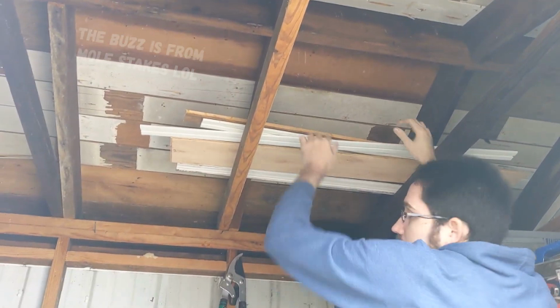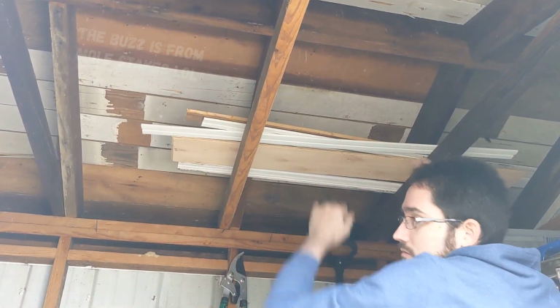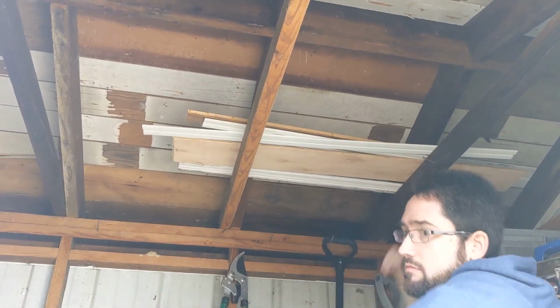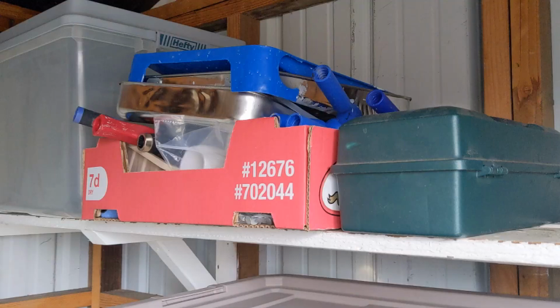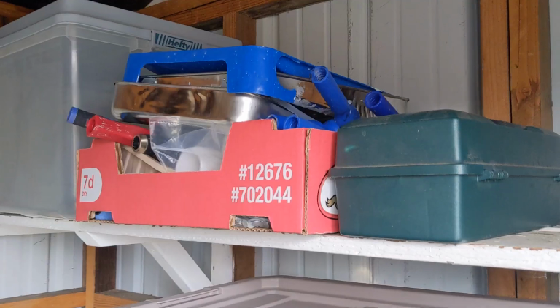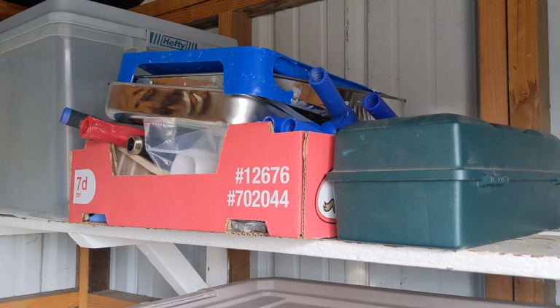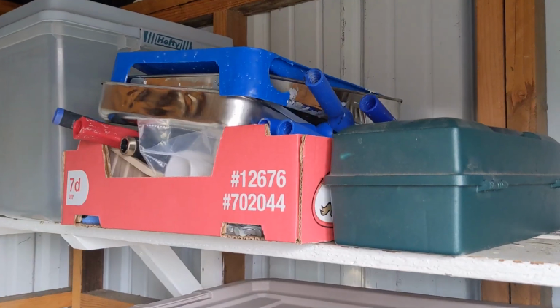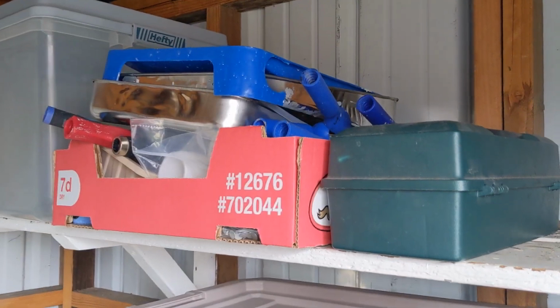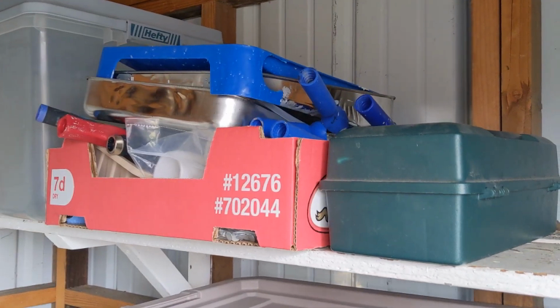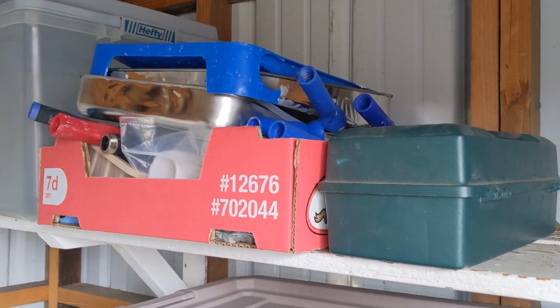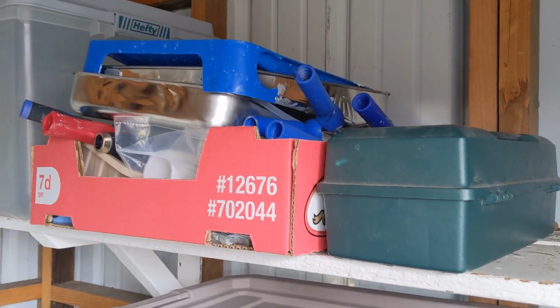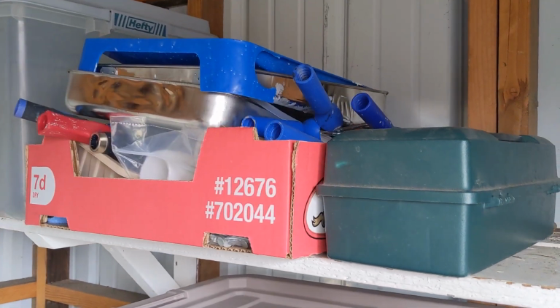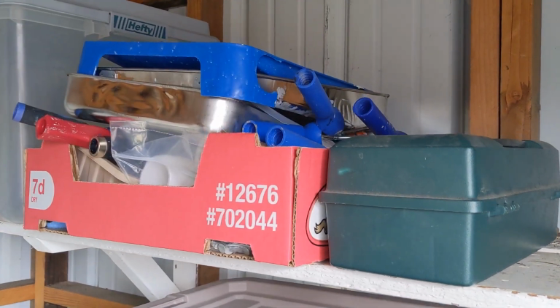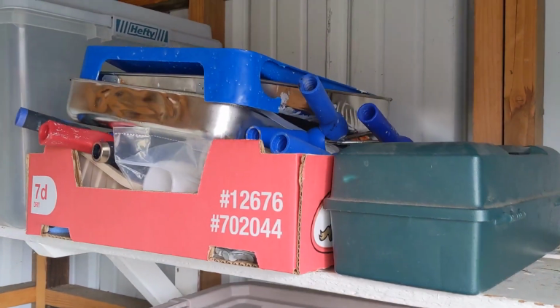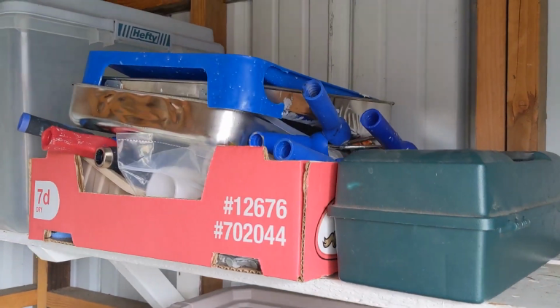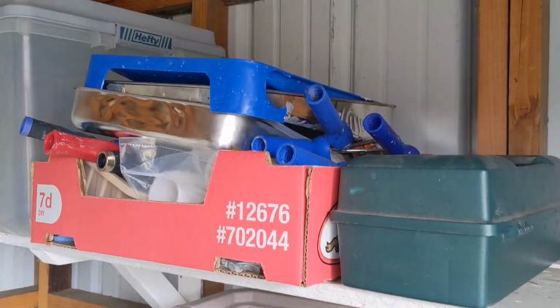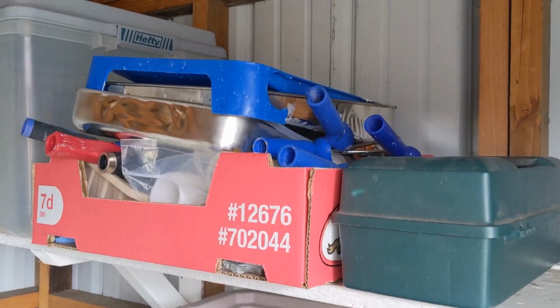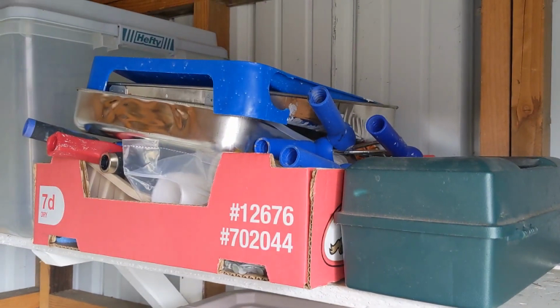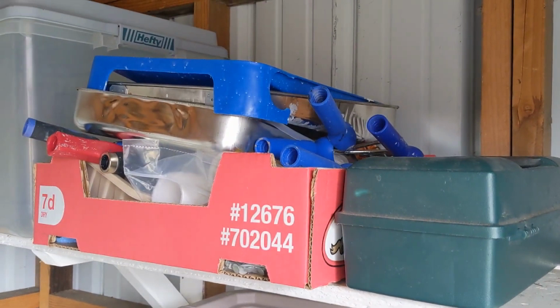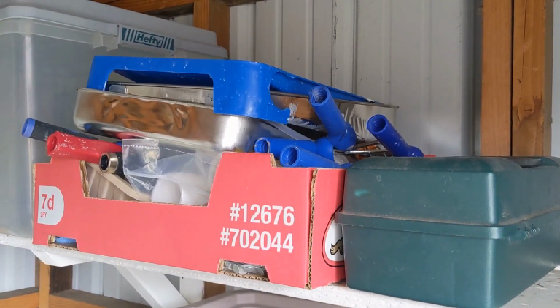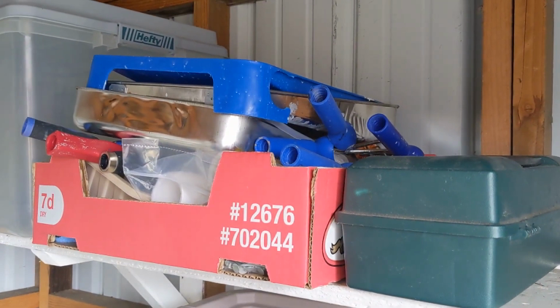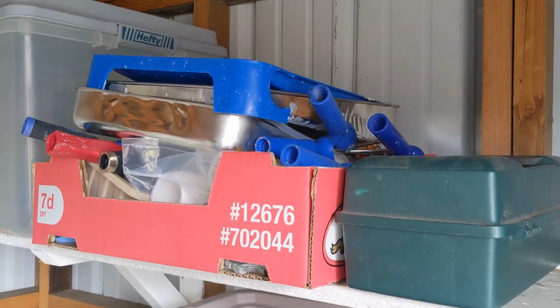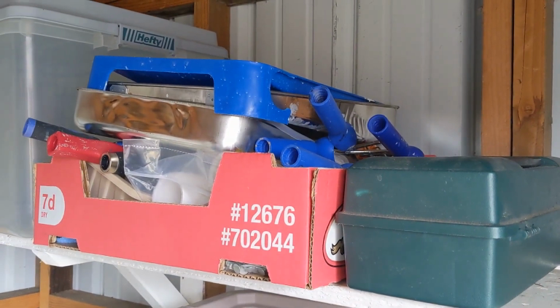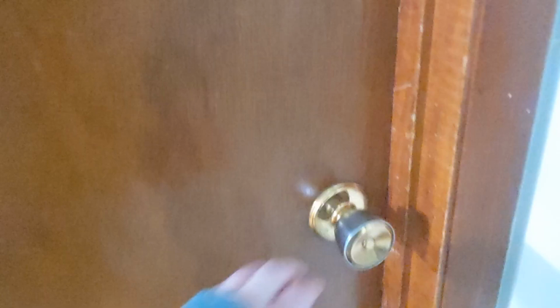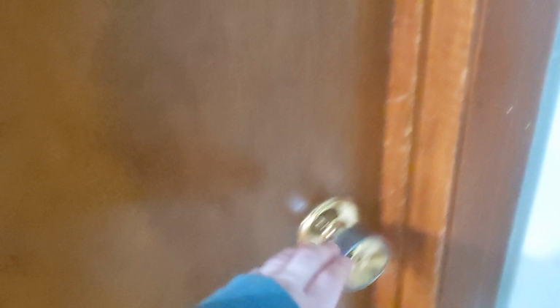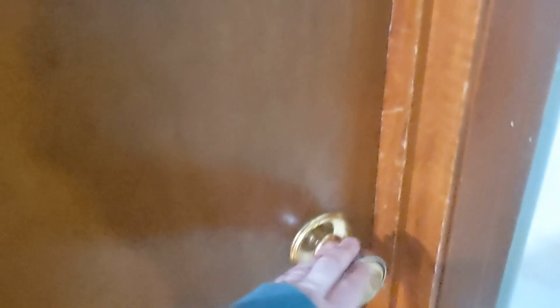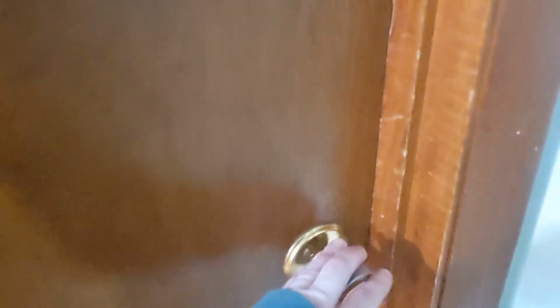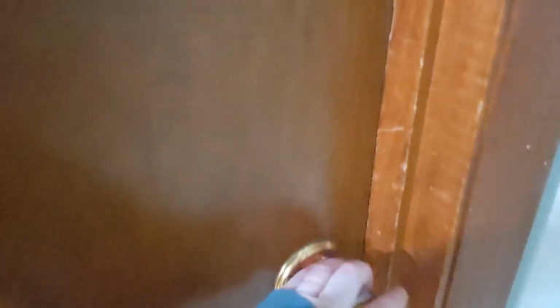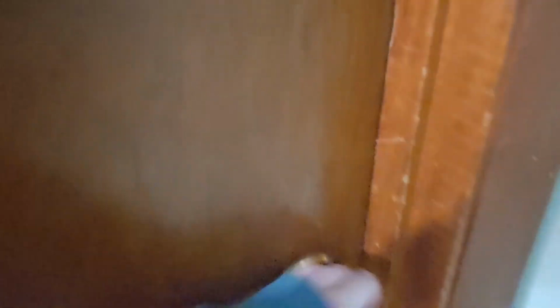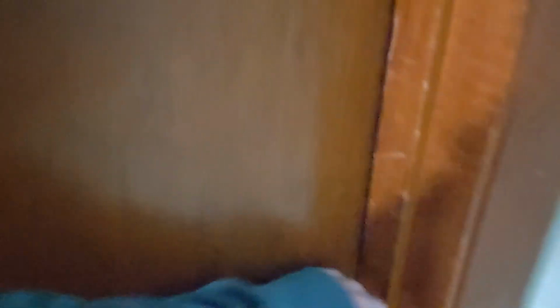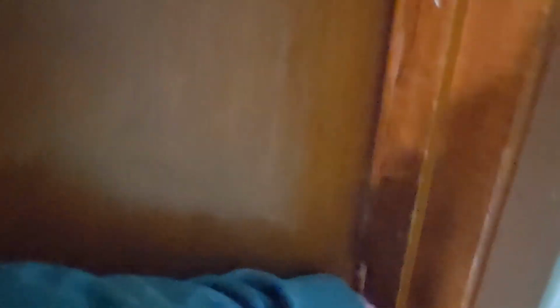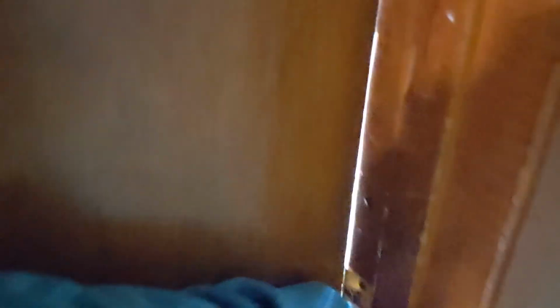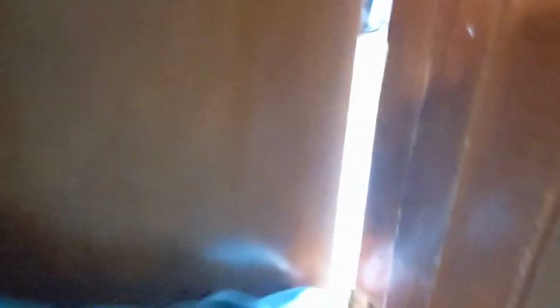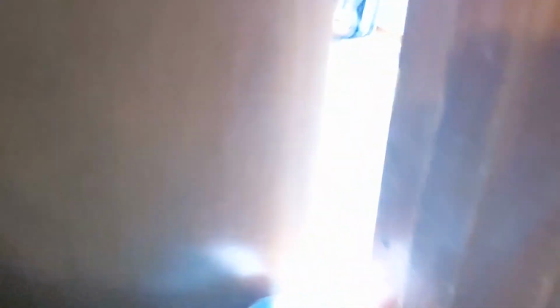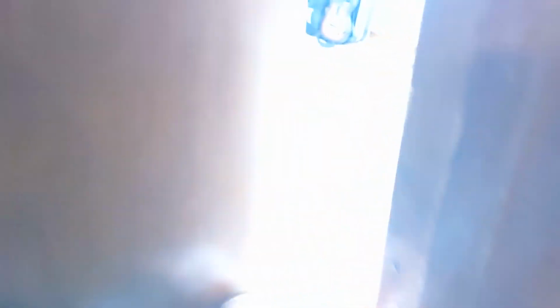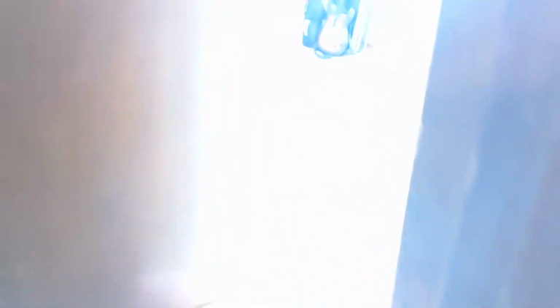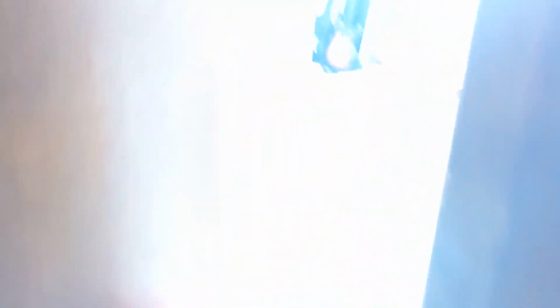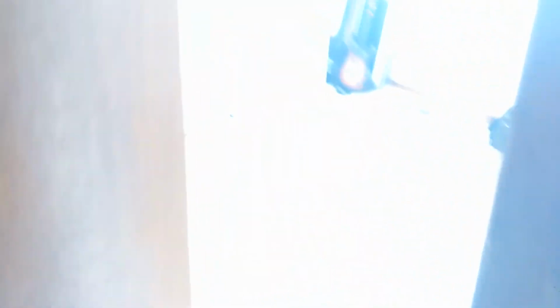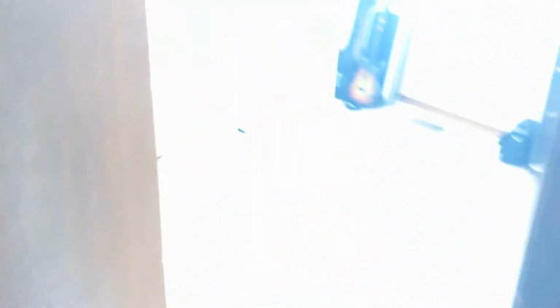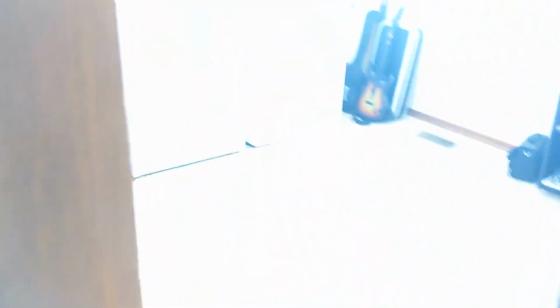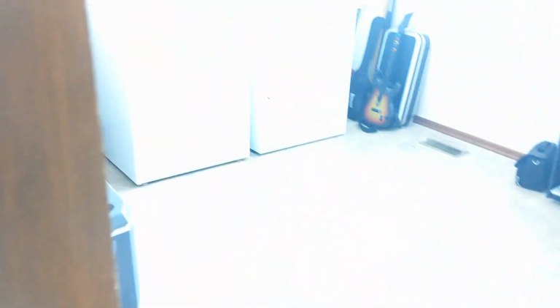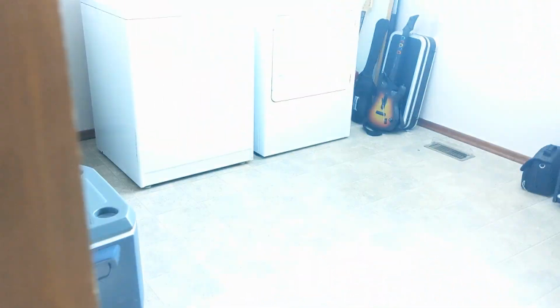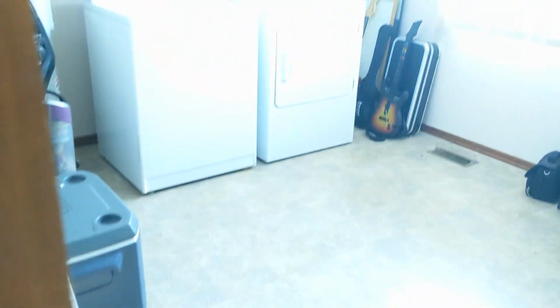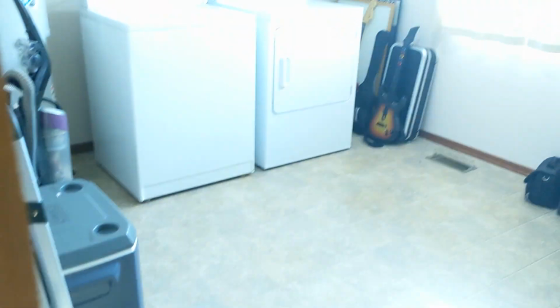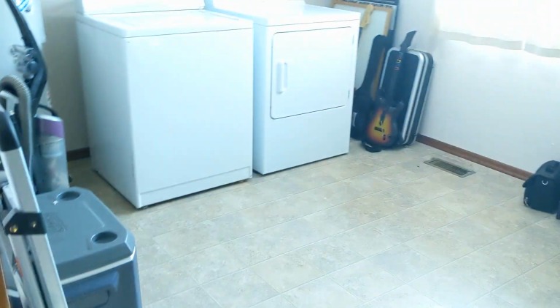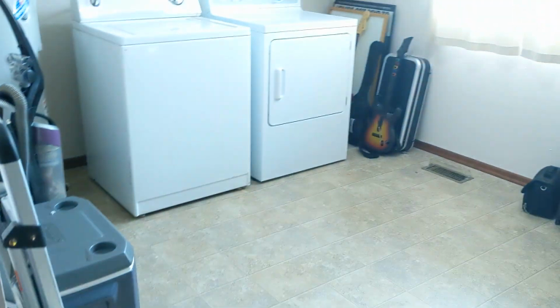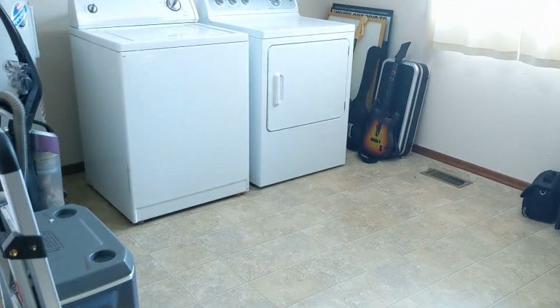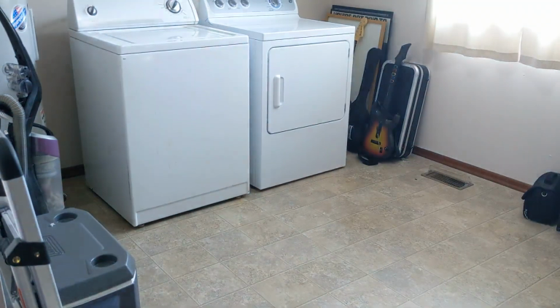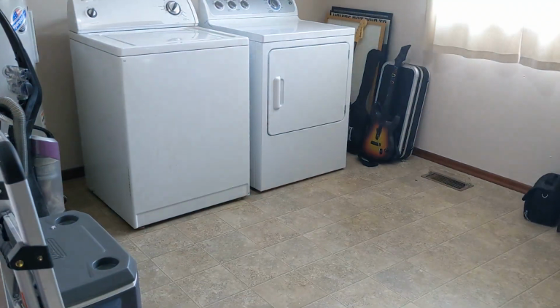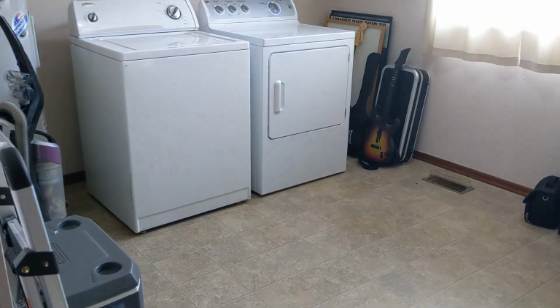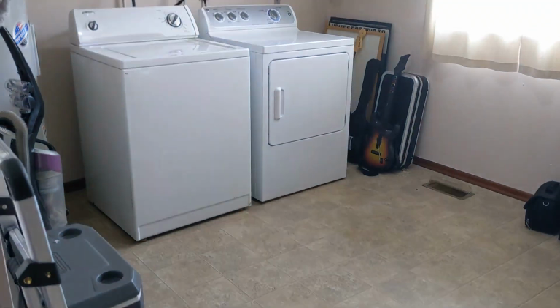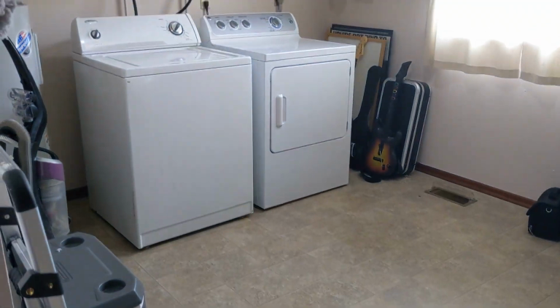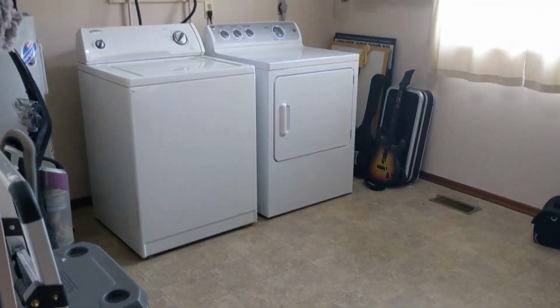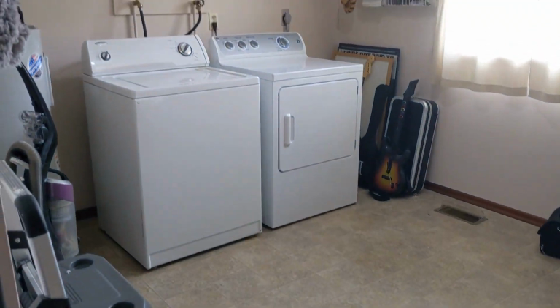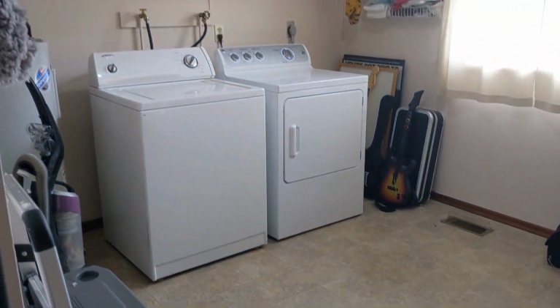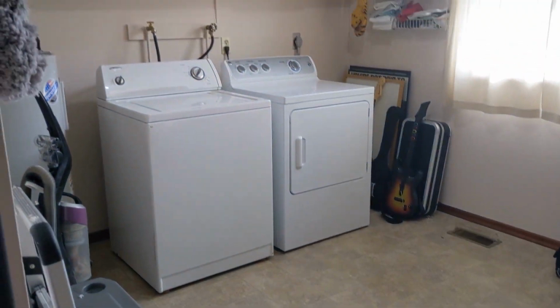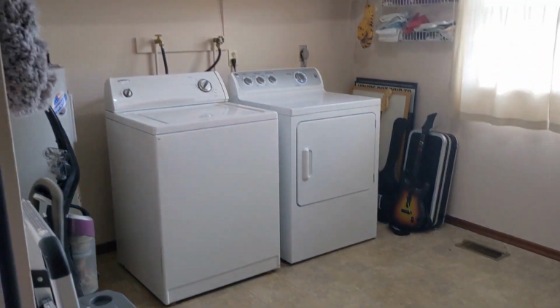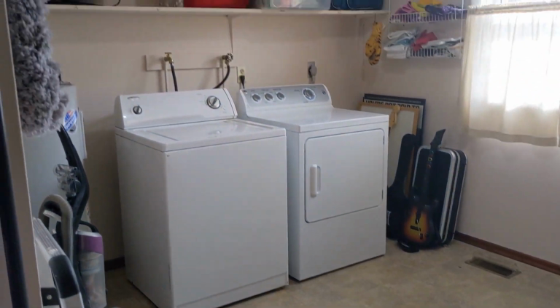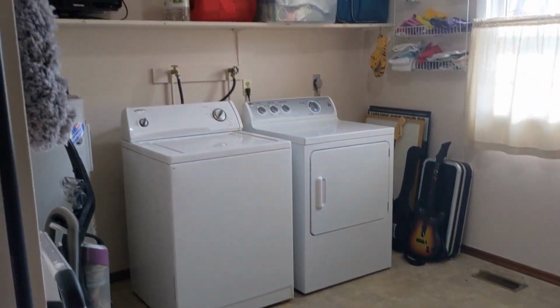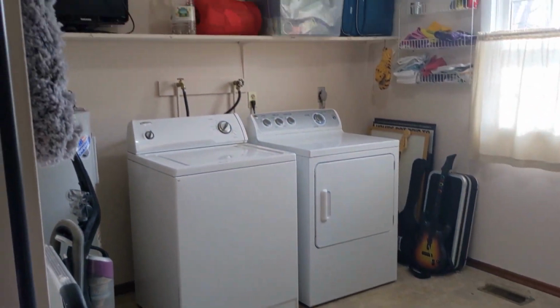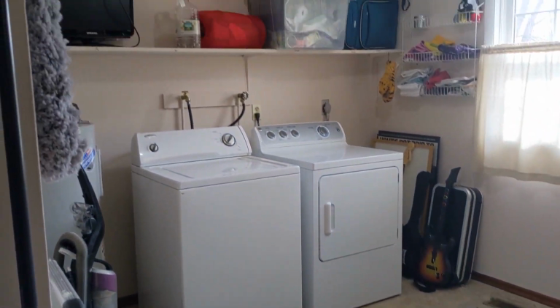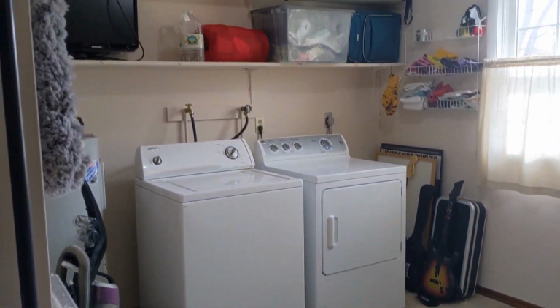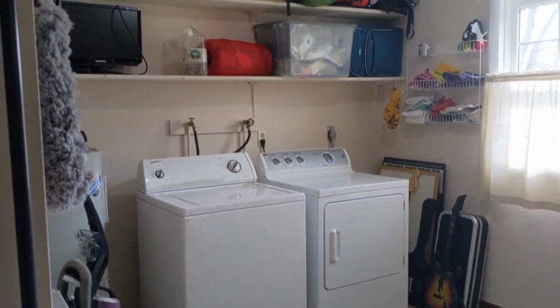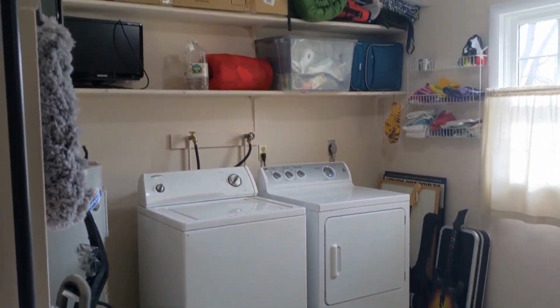Put all the paint stuff out here in the shed. She's much cleaner.